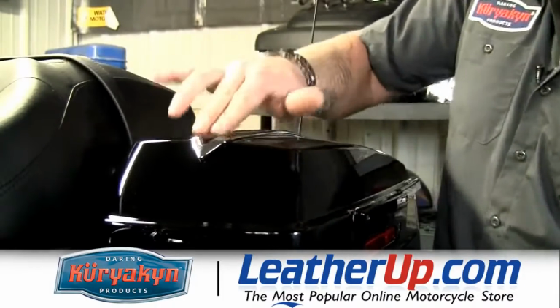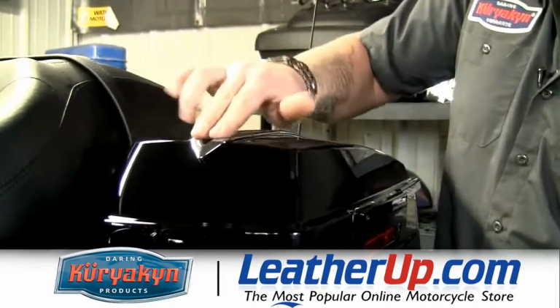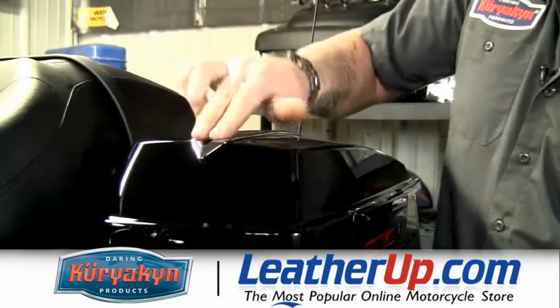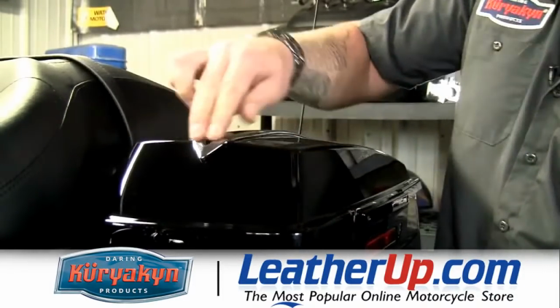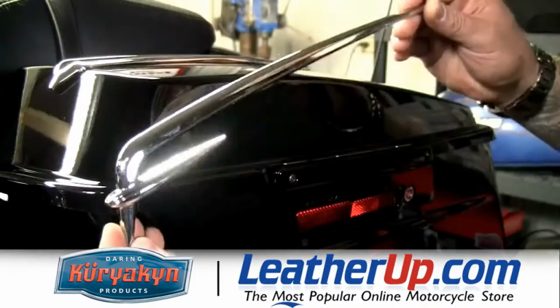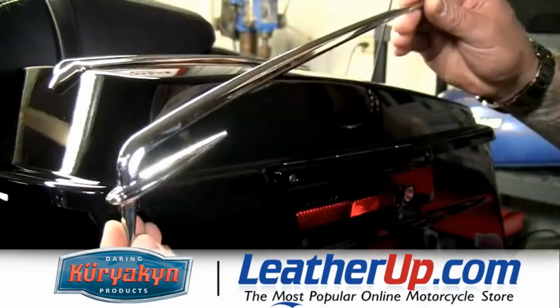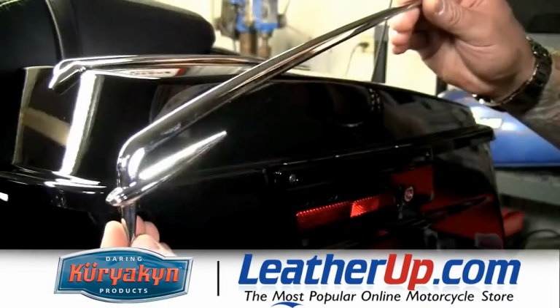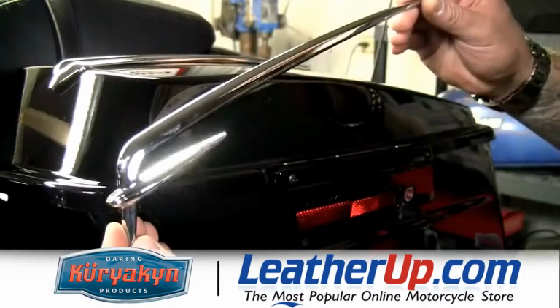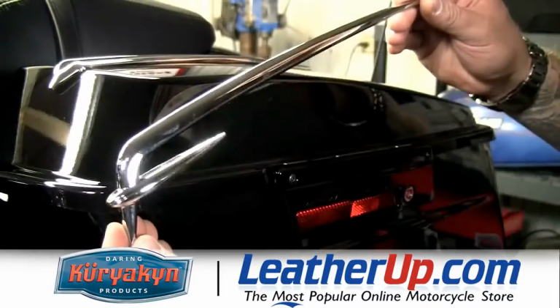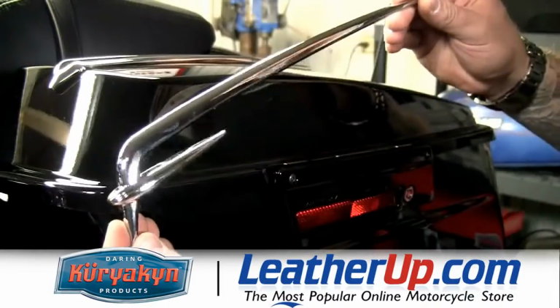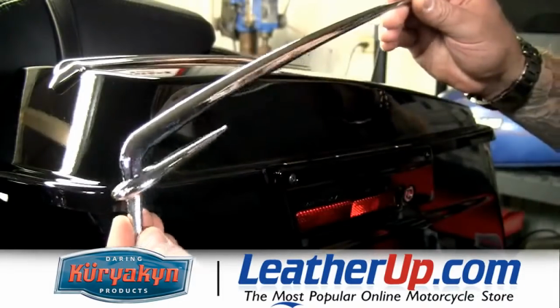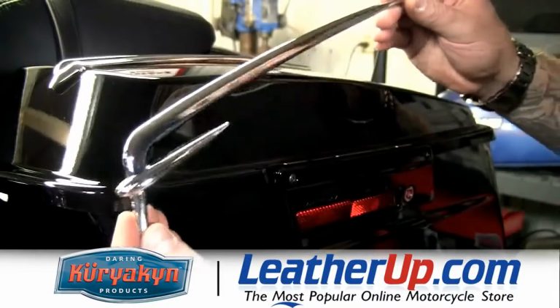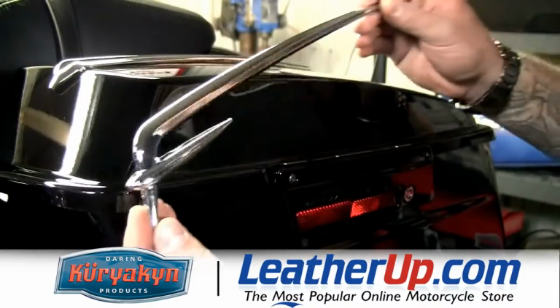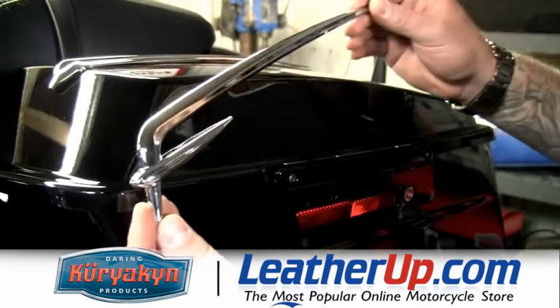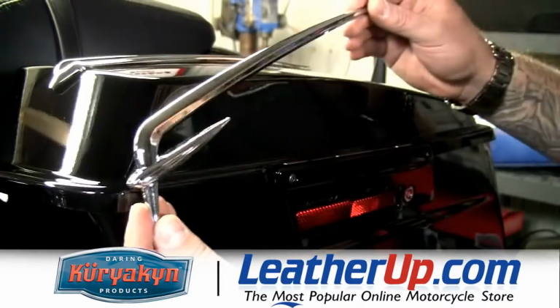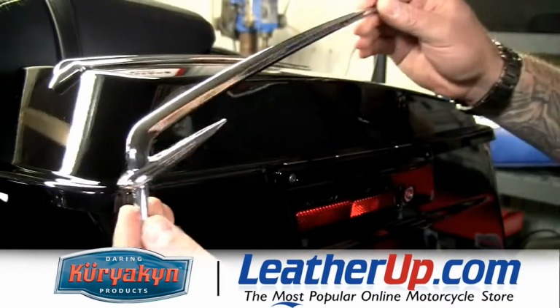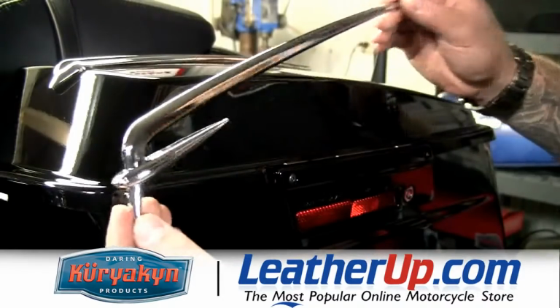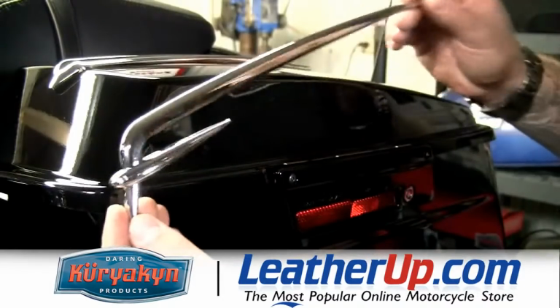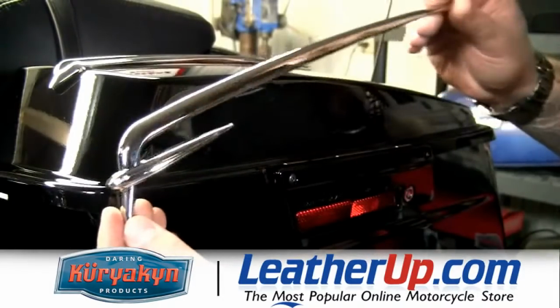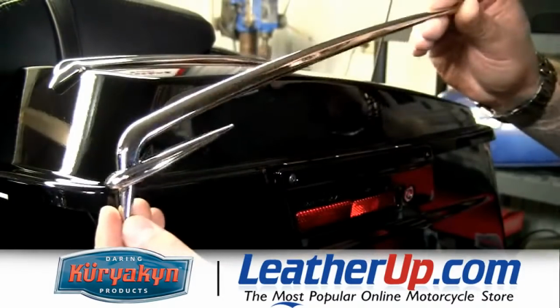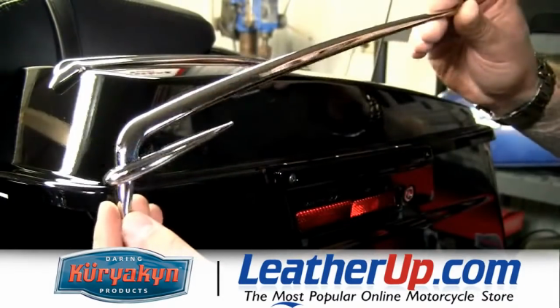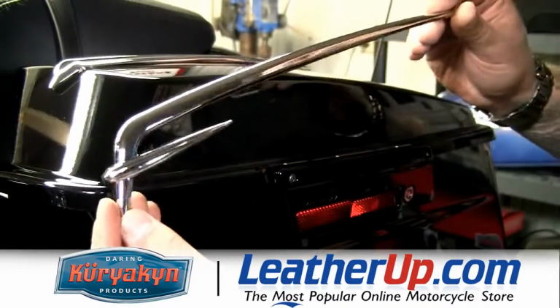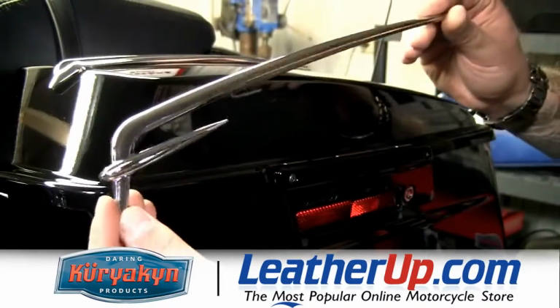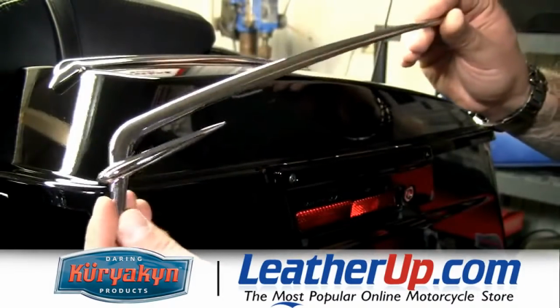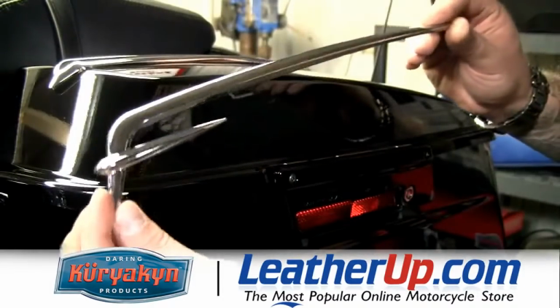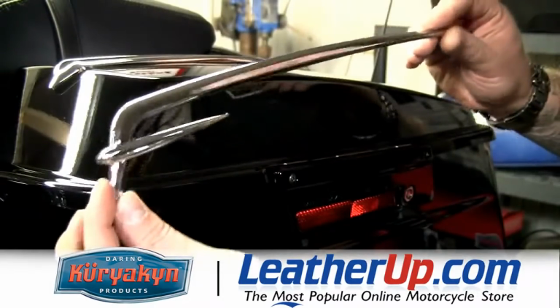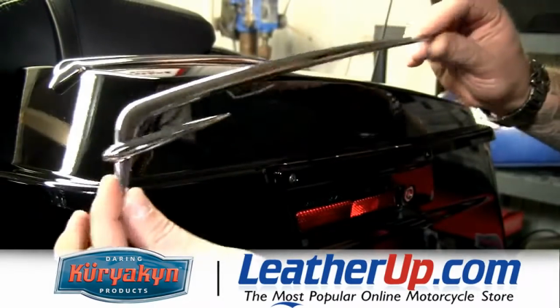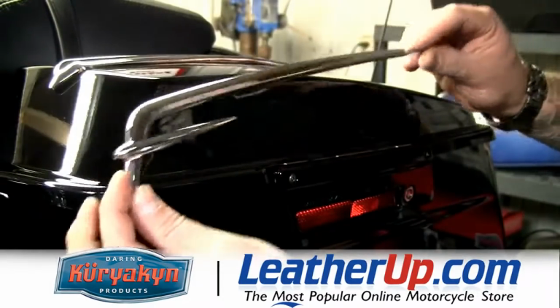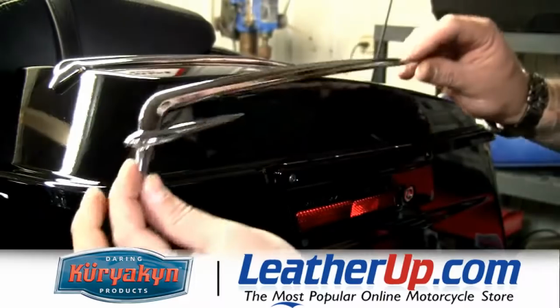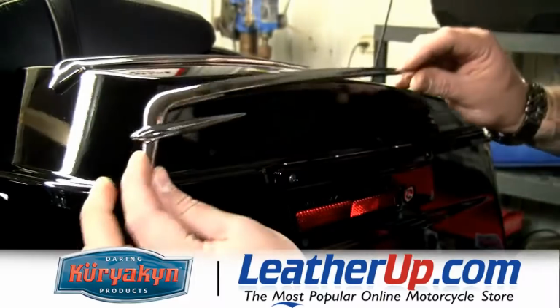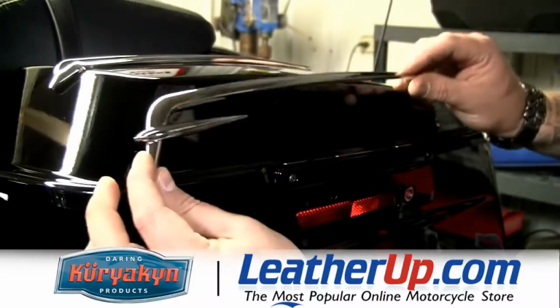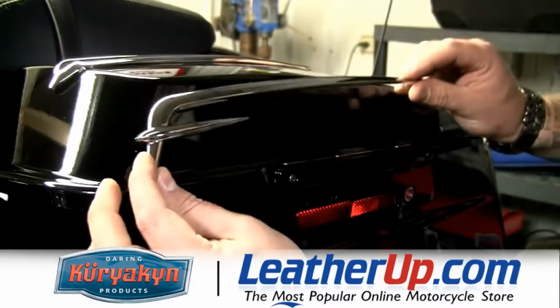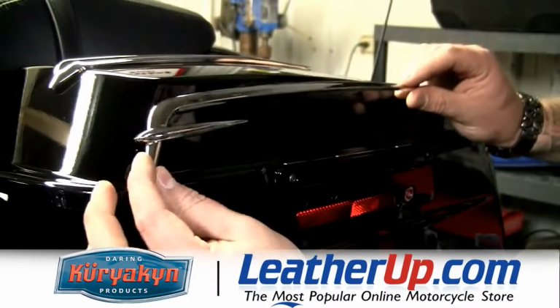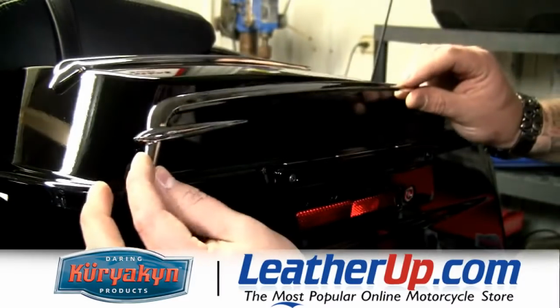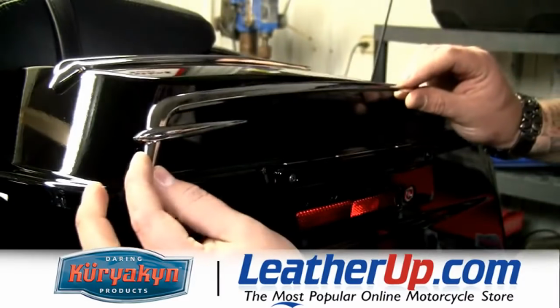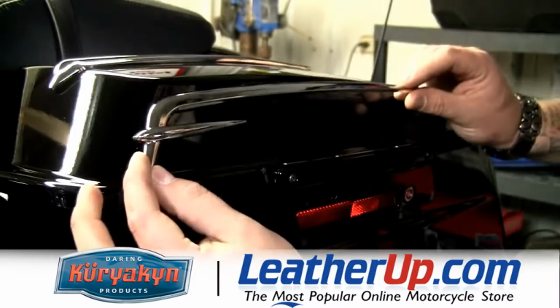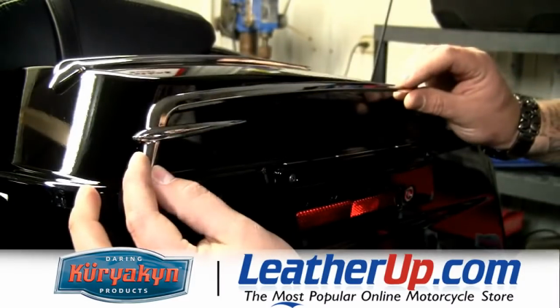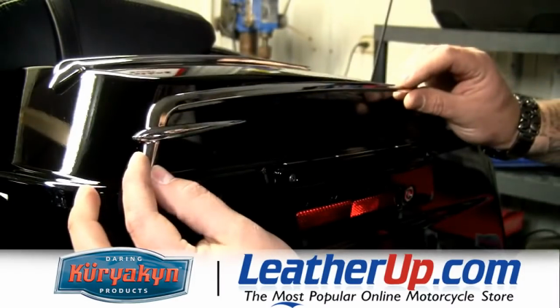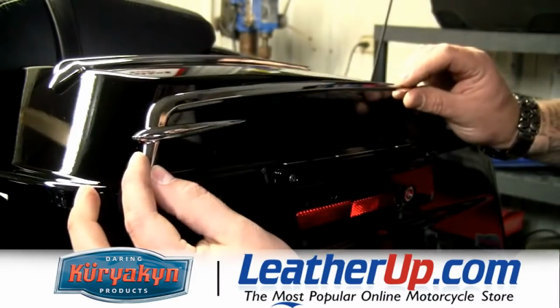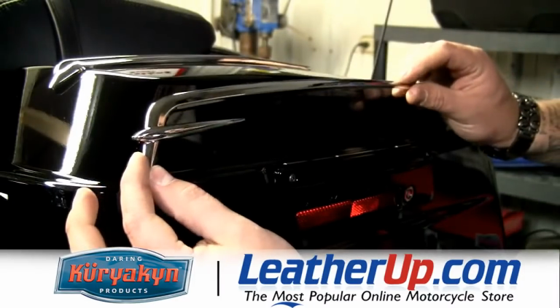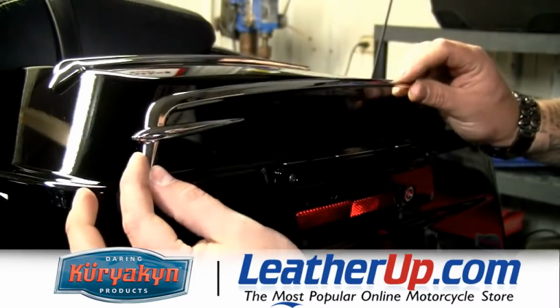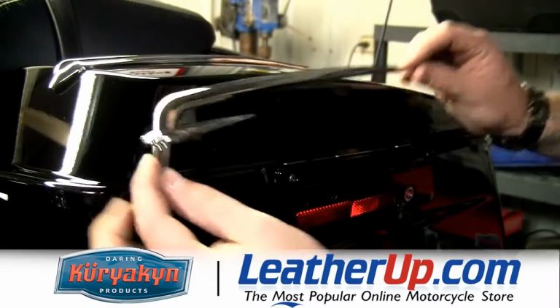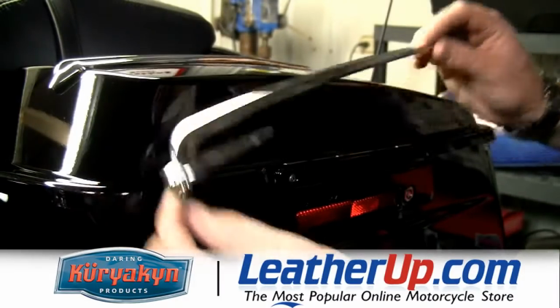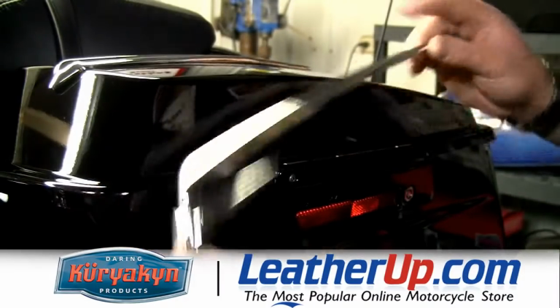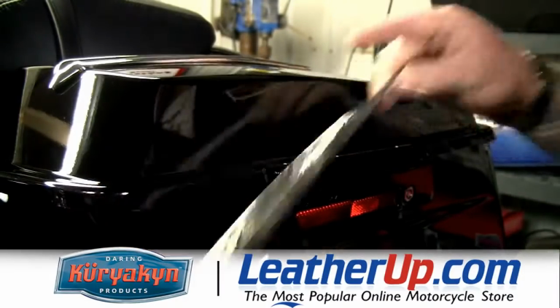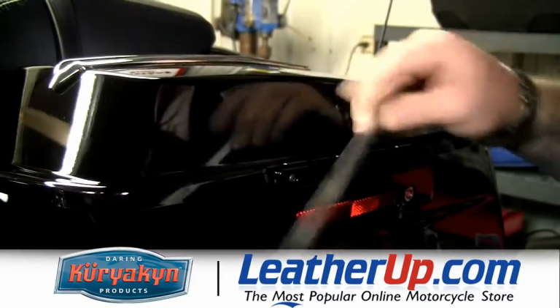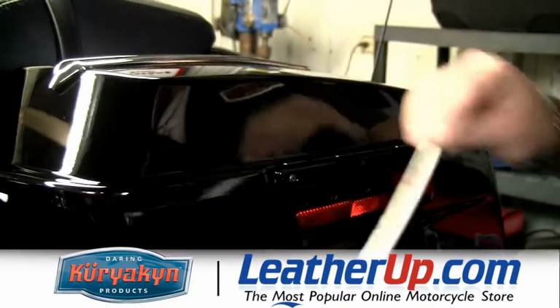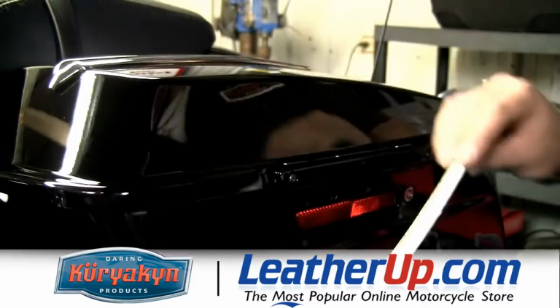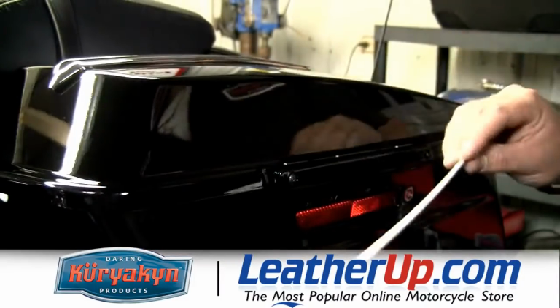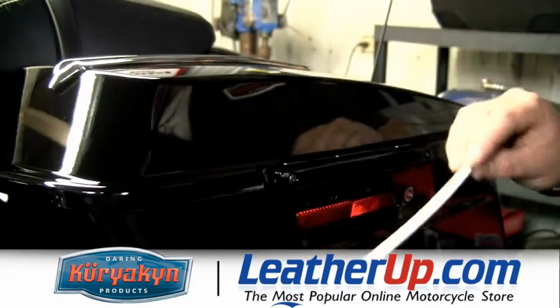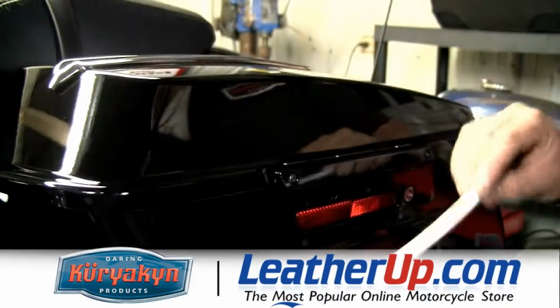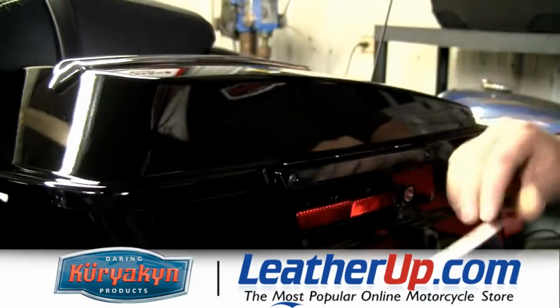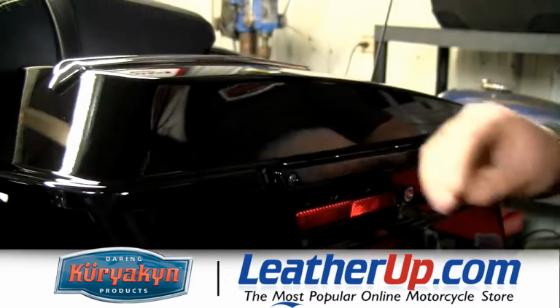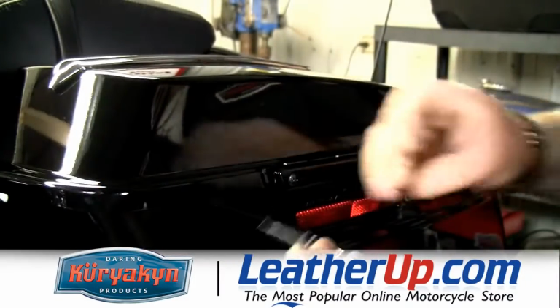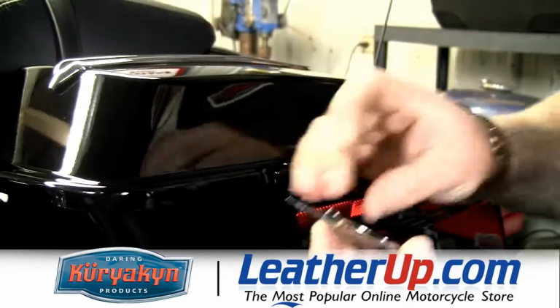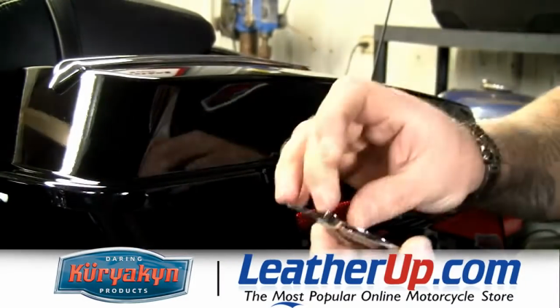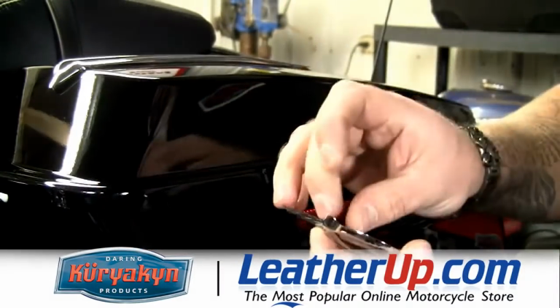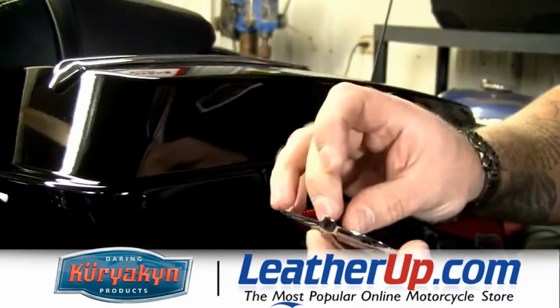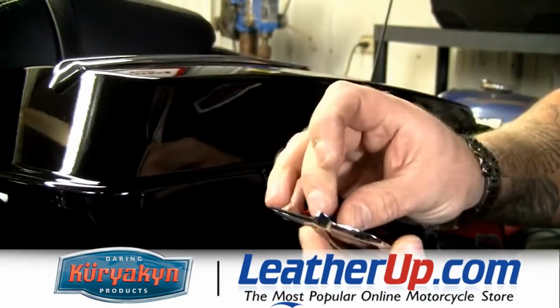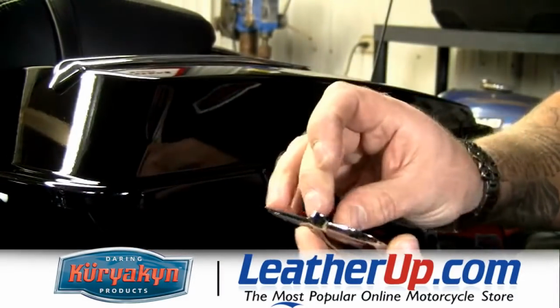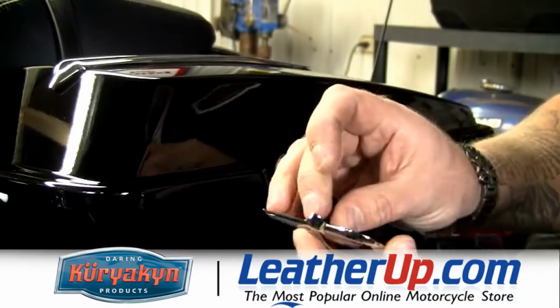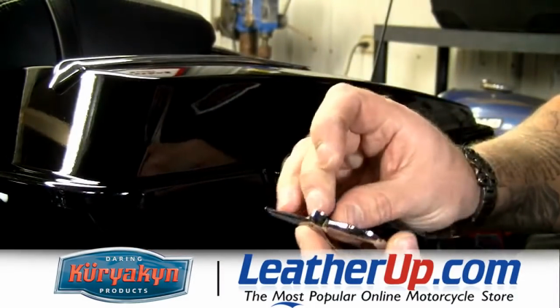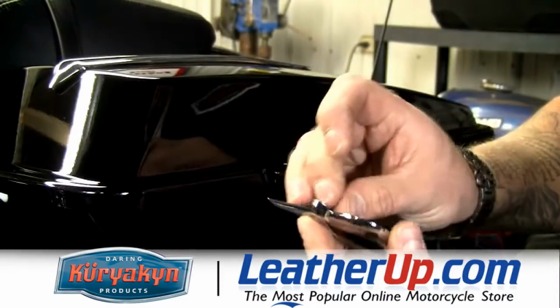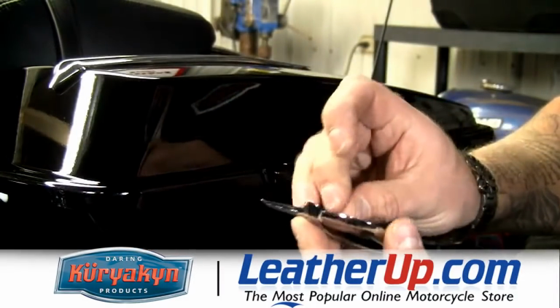The next piece we're going to add is this lid accent that's going to go on the side of the lid here. I've already cleaned and prepped the surface, so we'll just peel and stick.